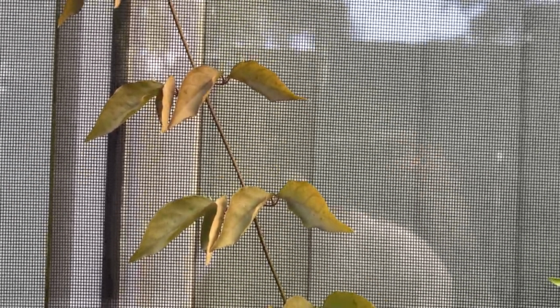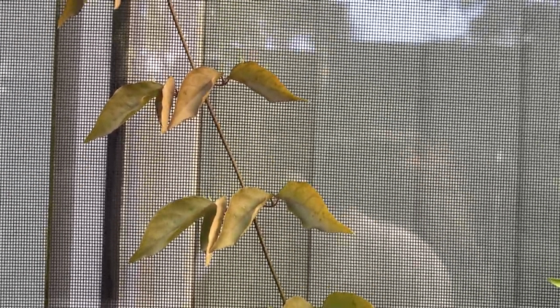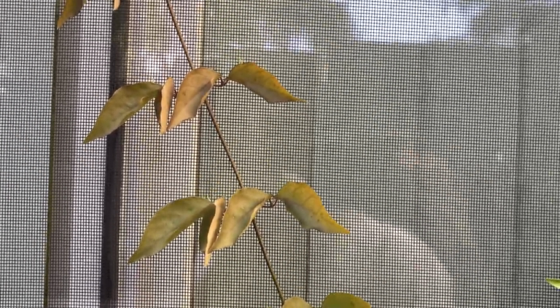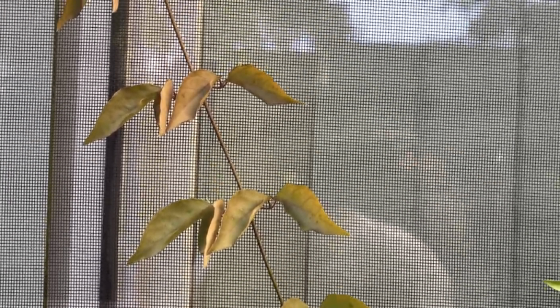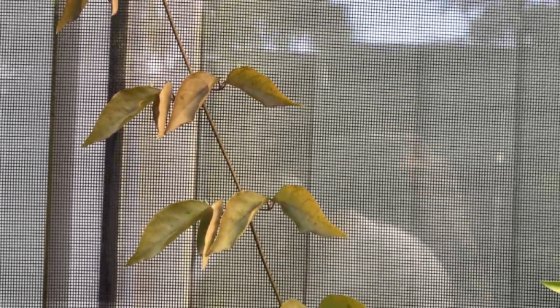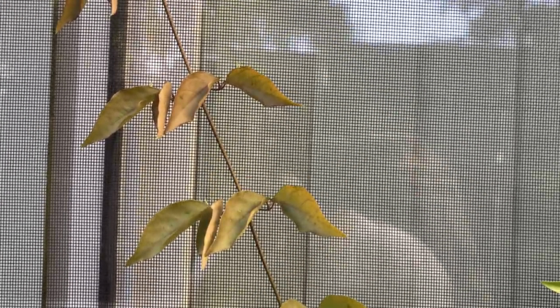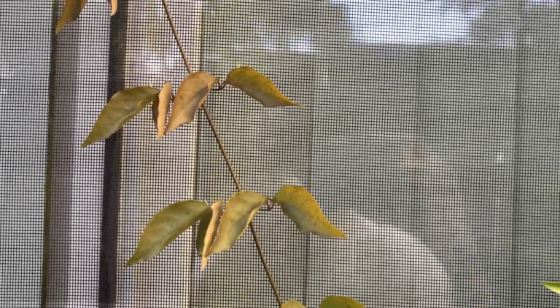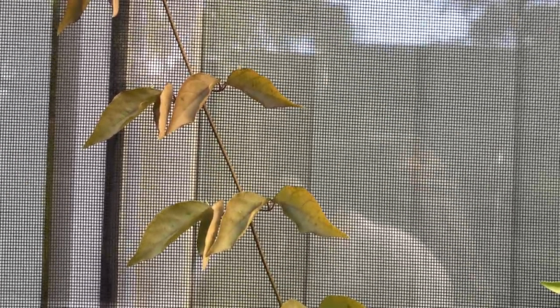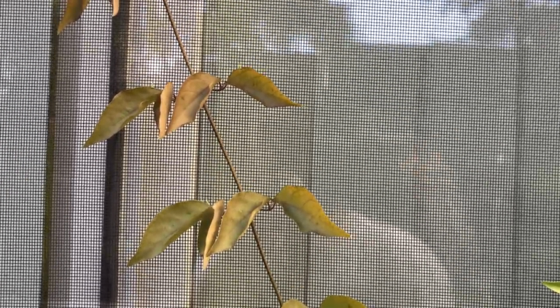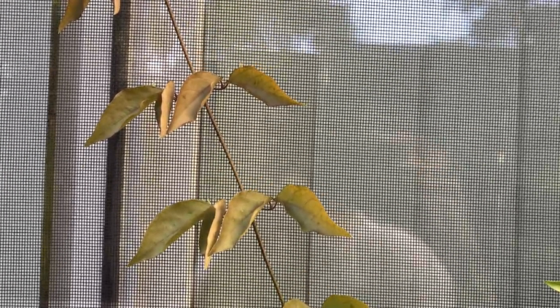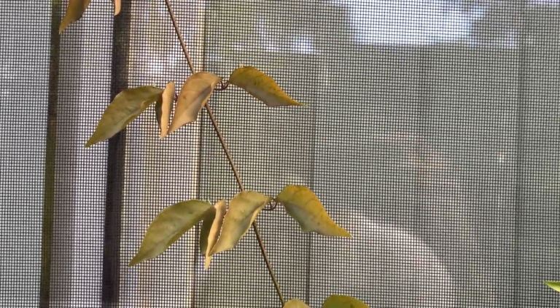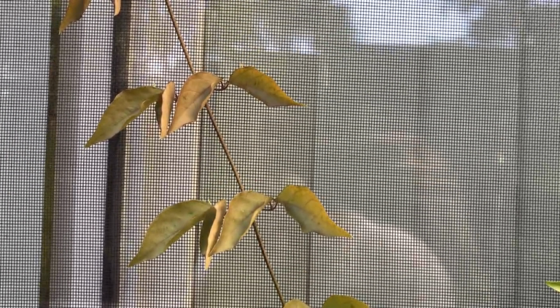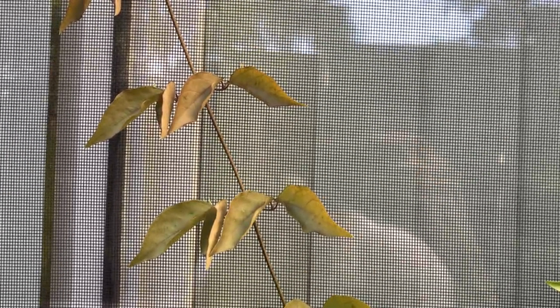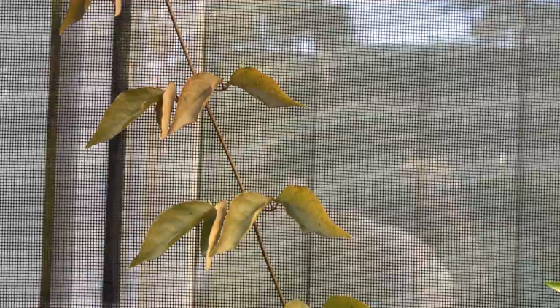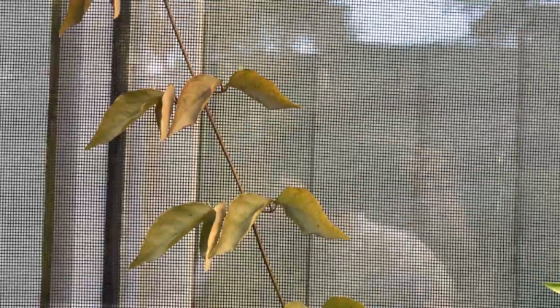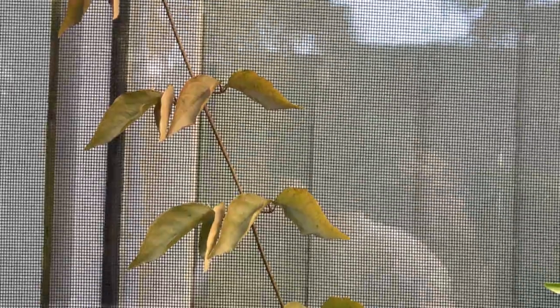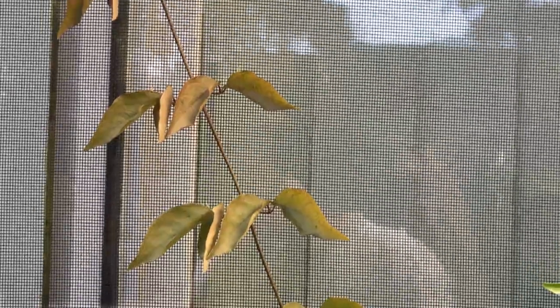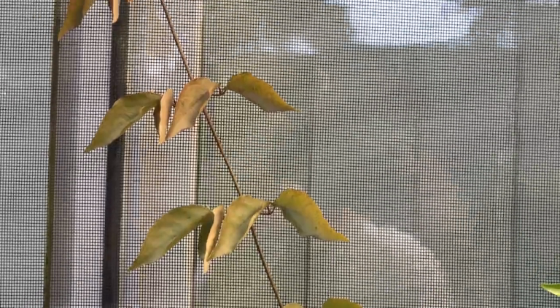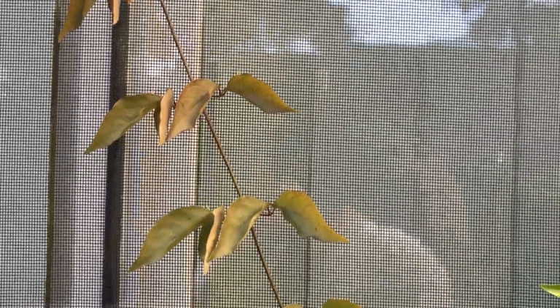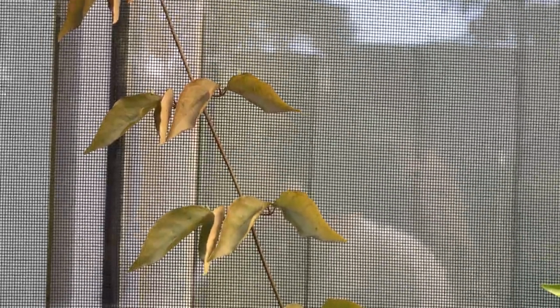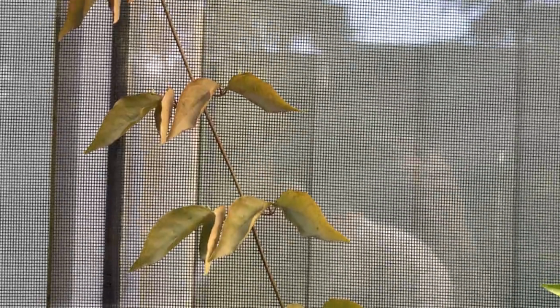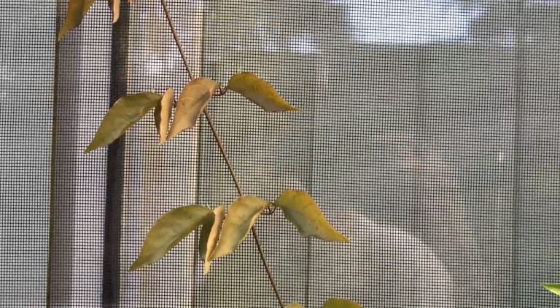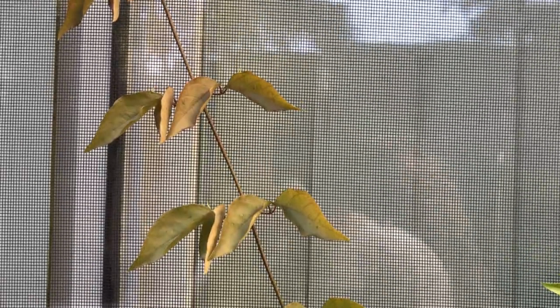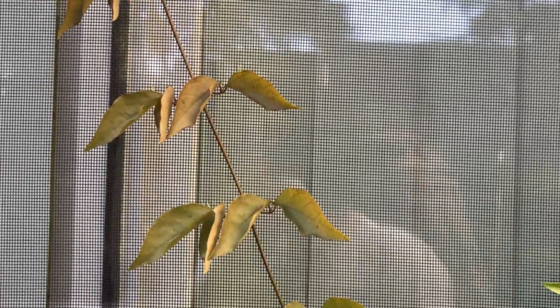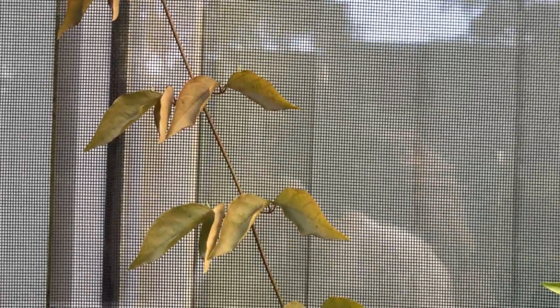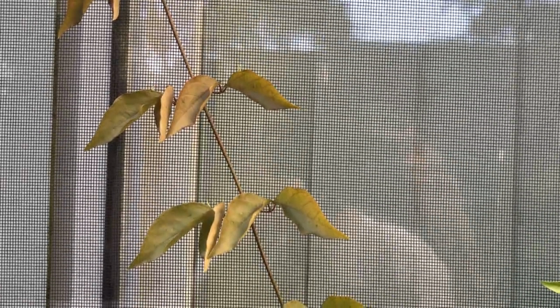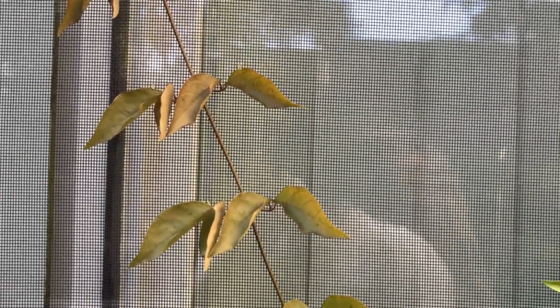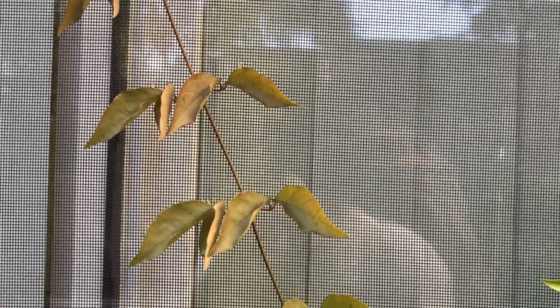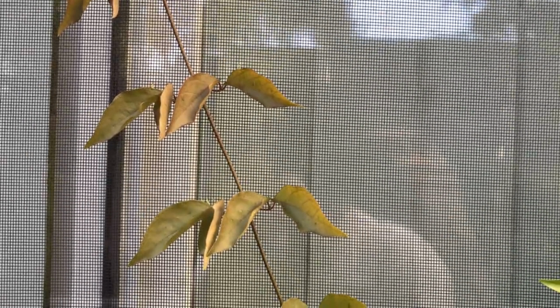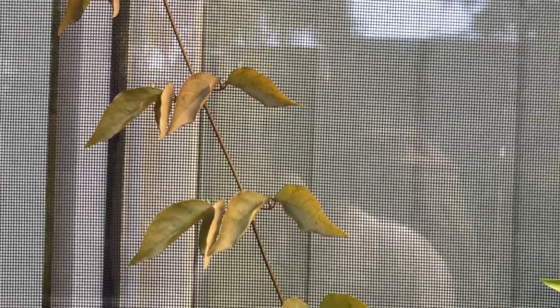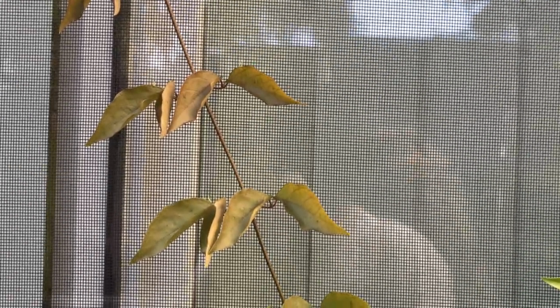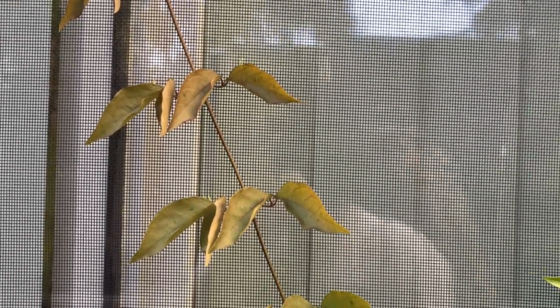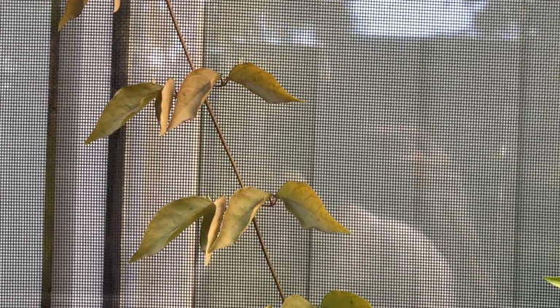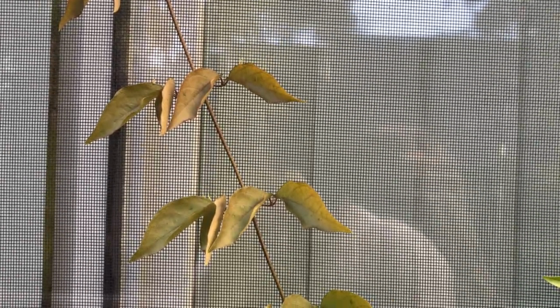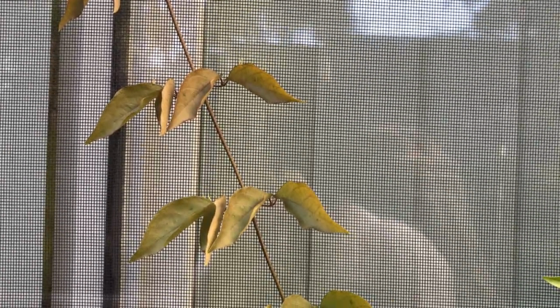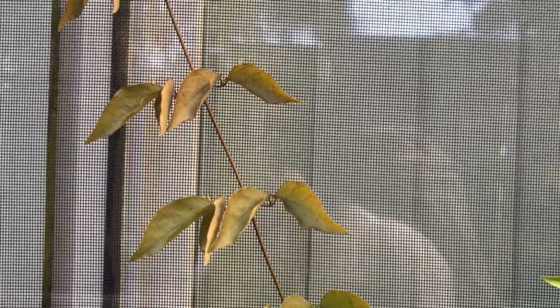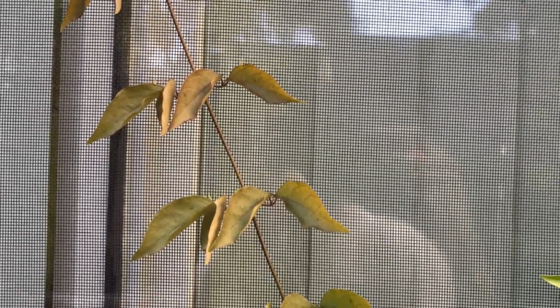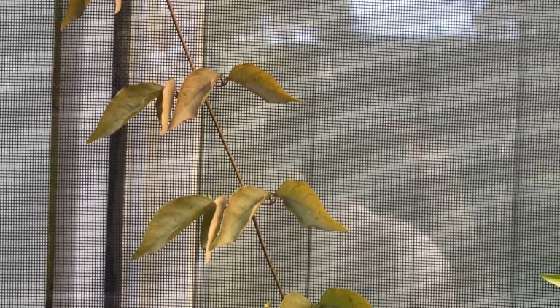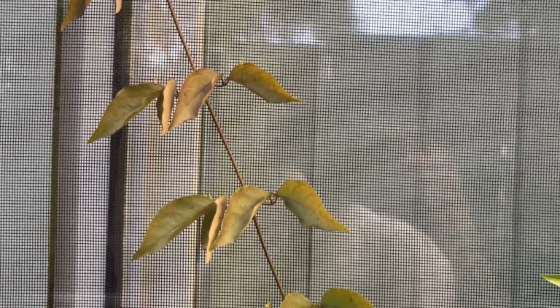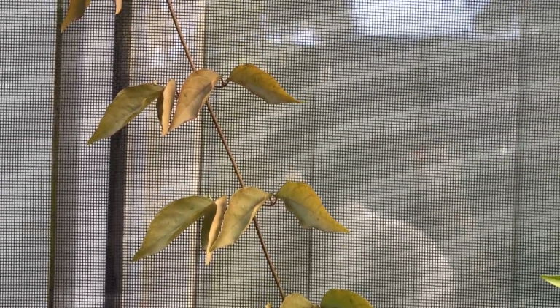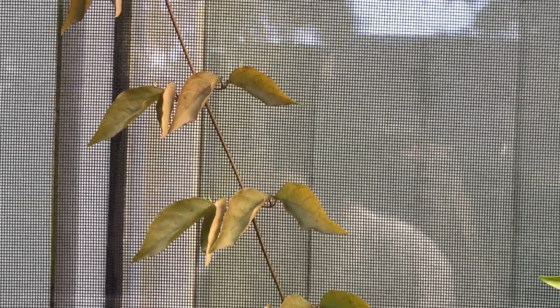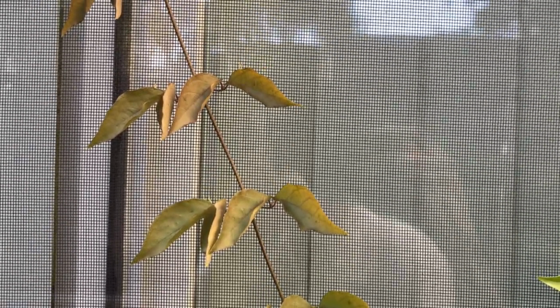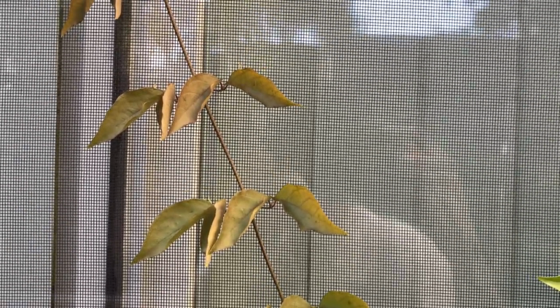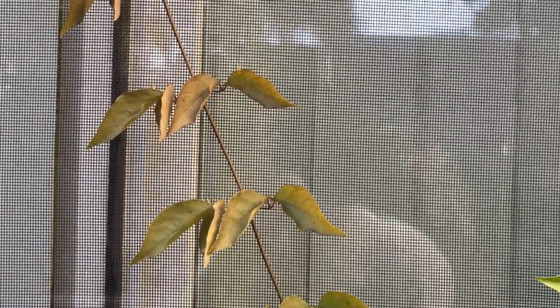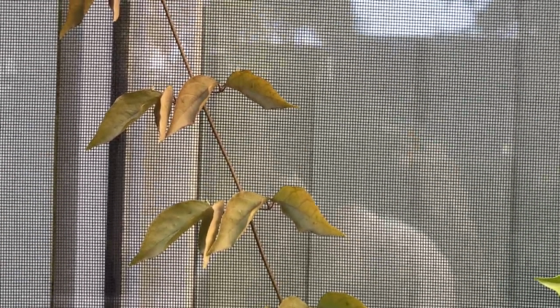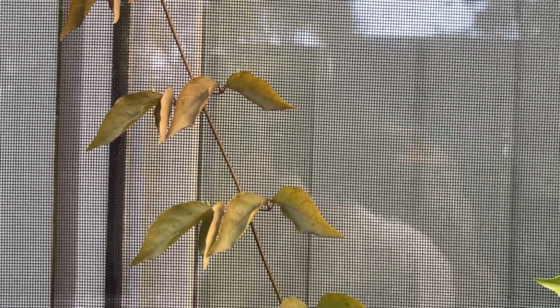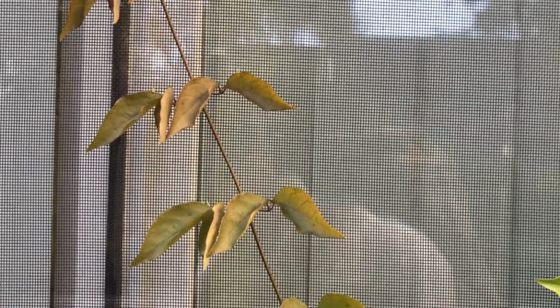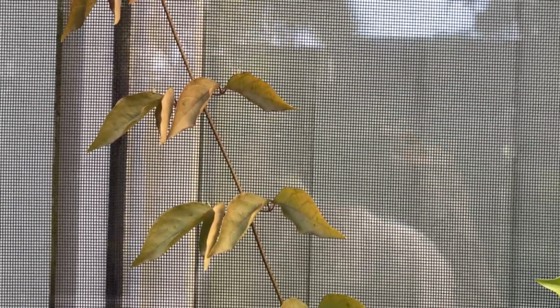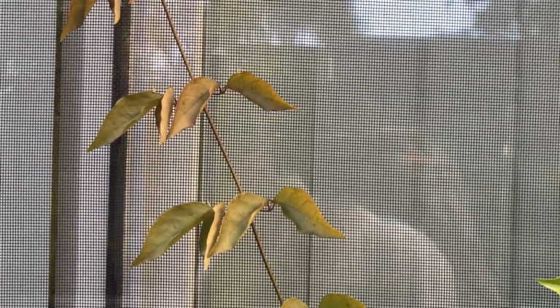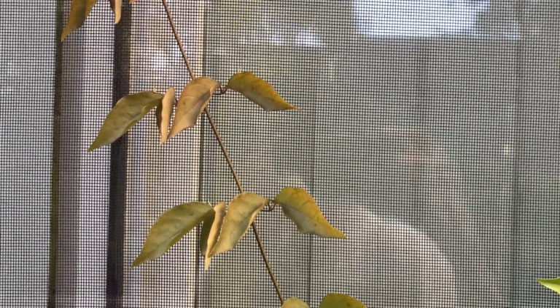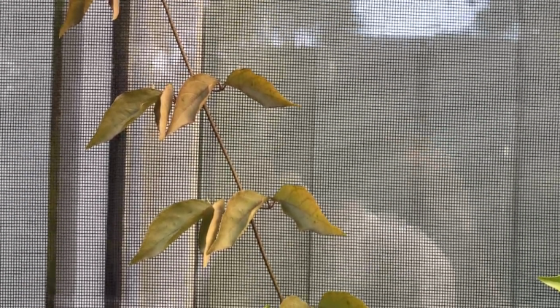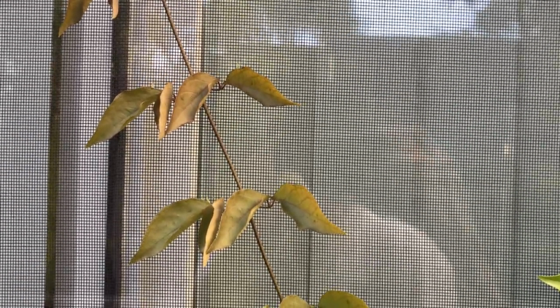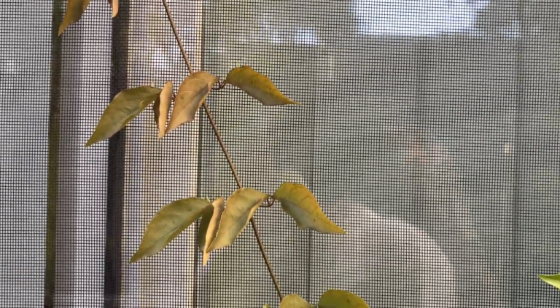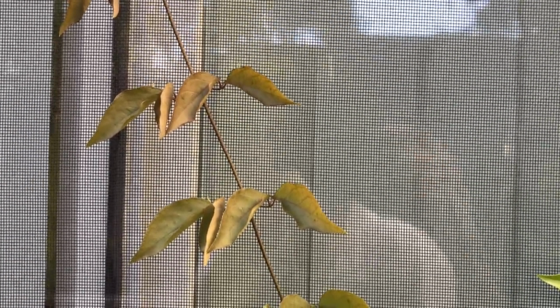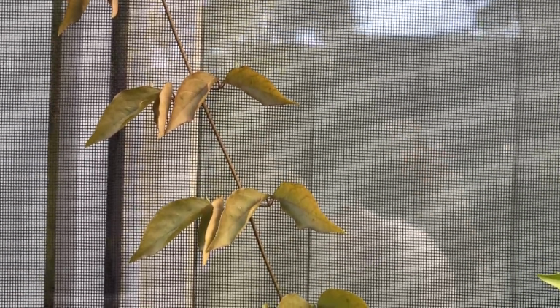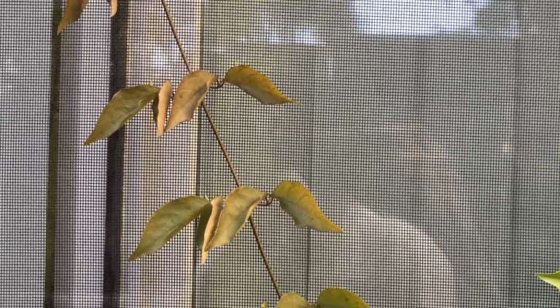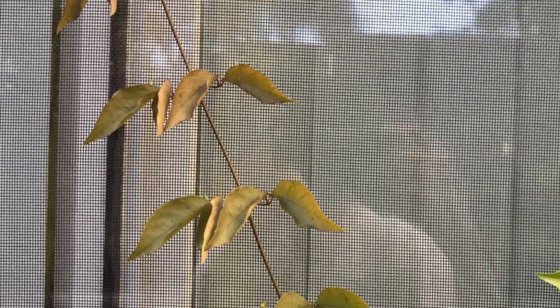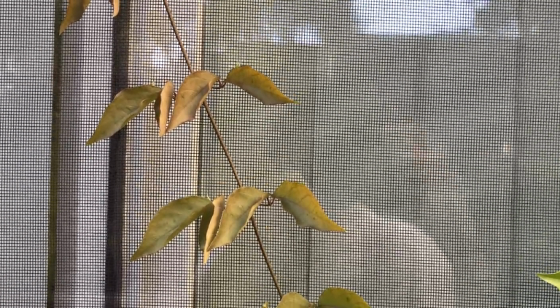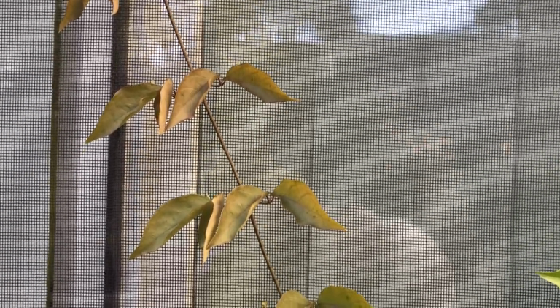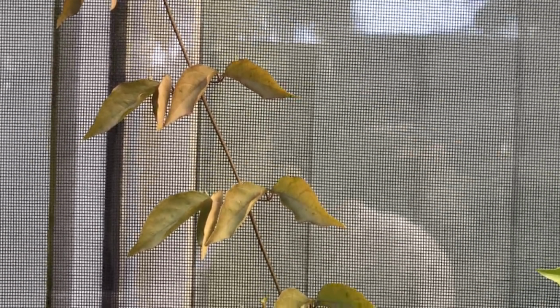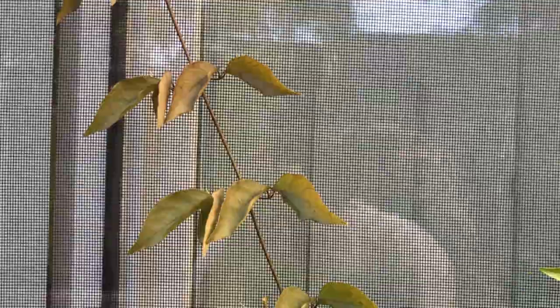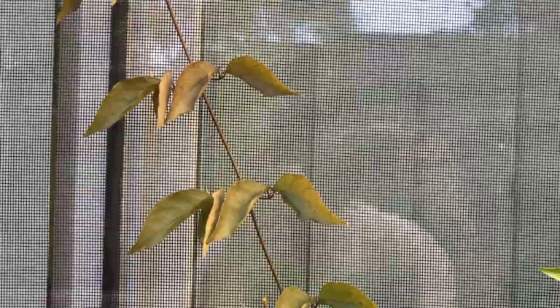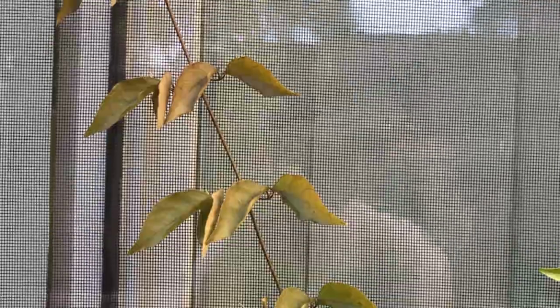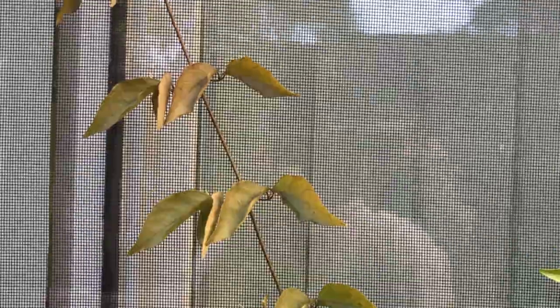I believe the scientific name is Dolichandra unguis-cati.